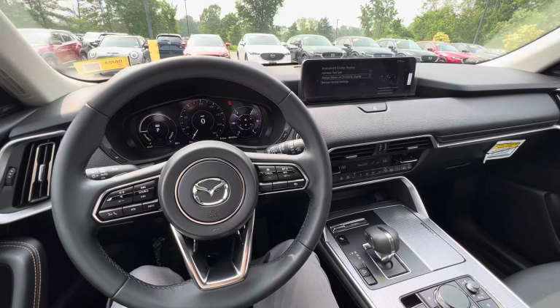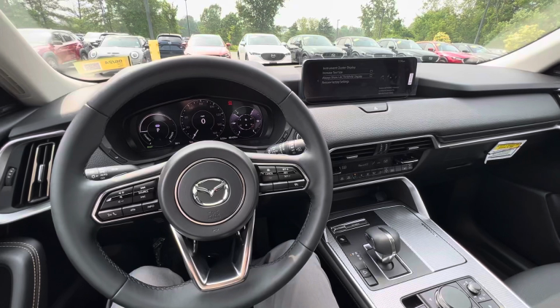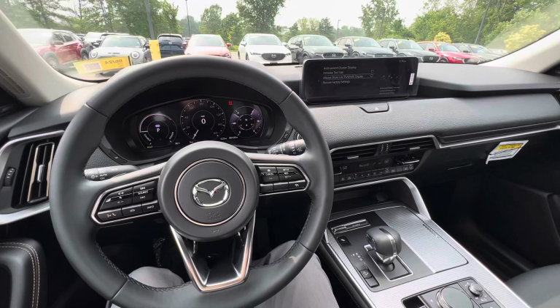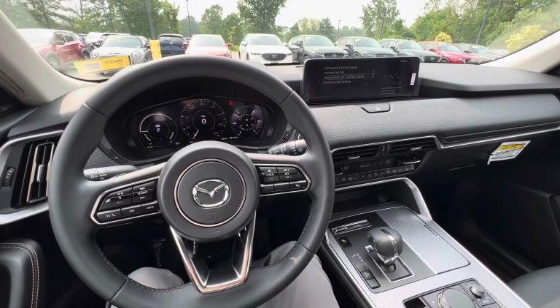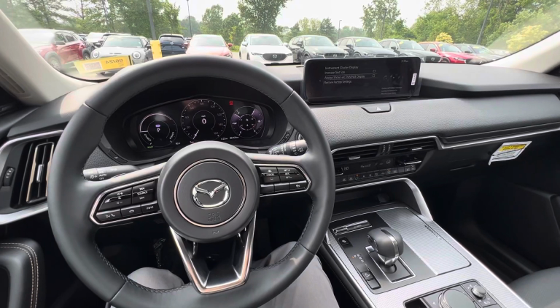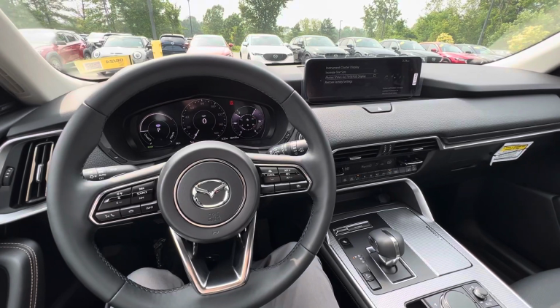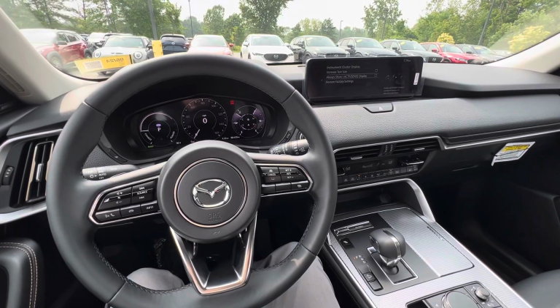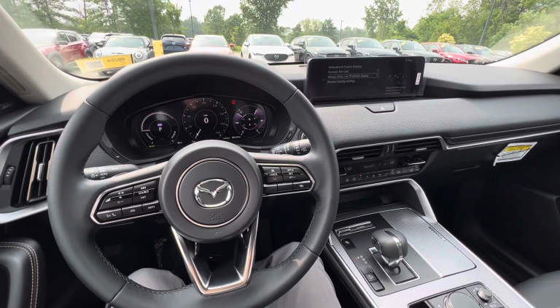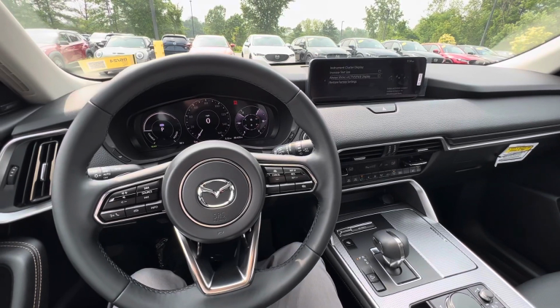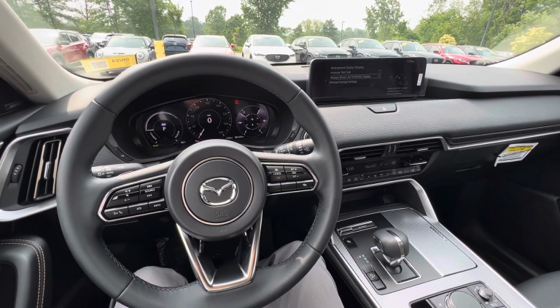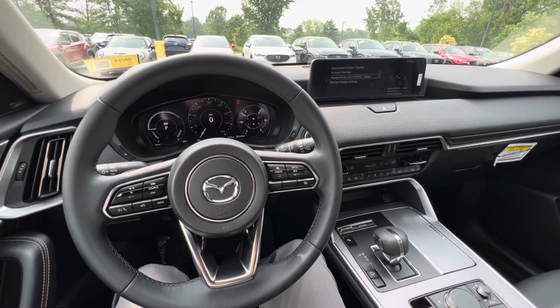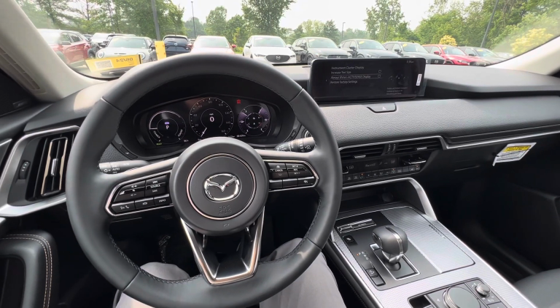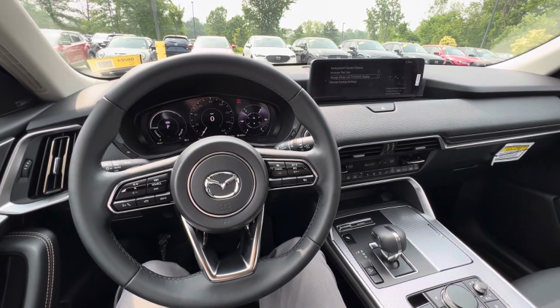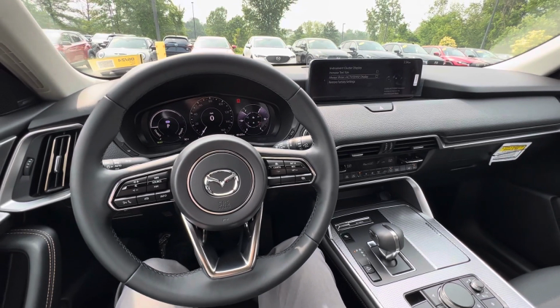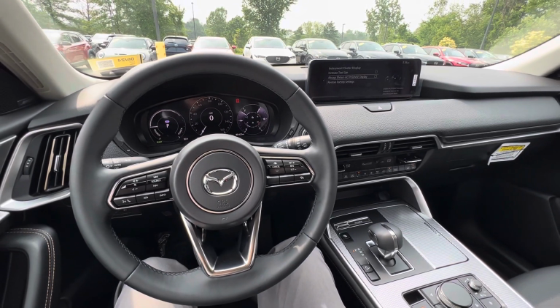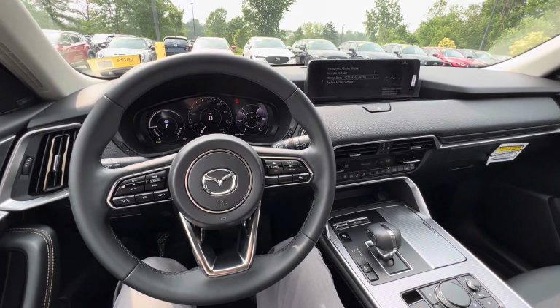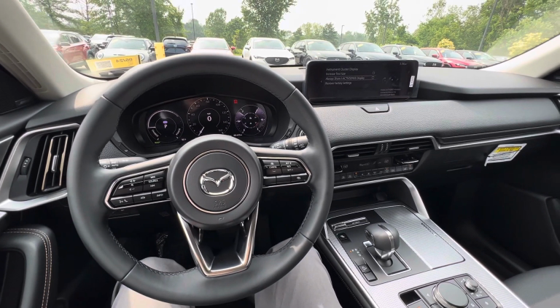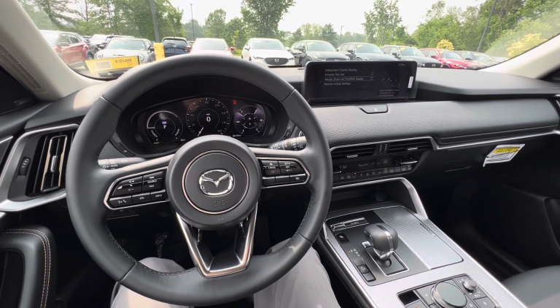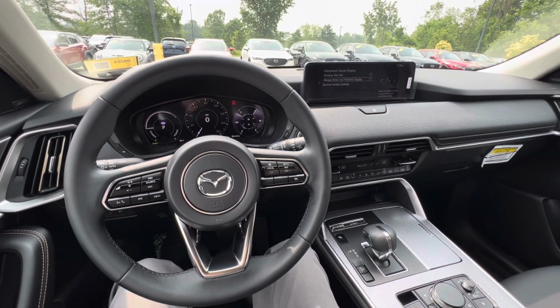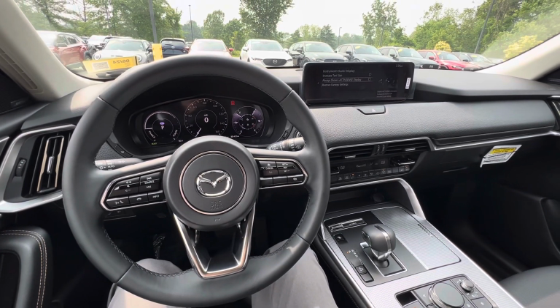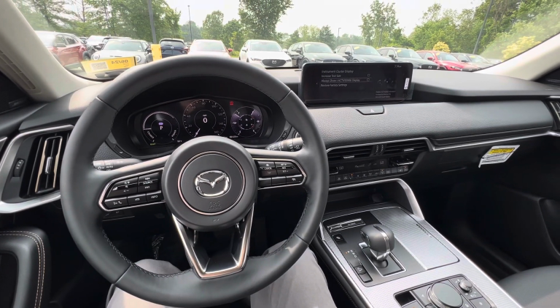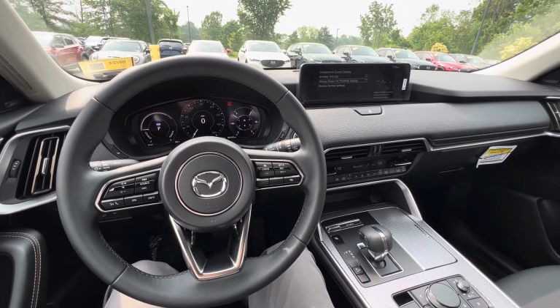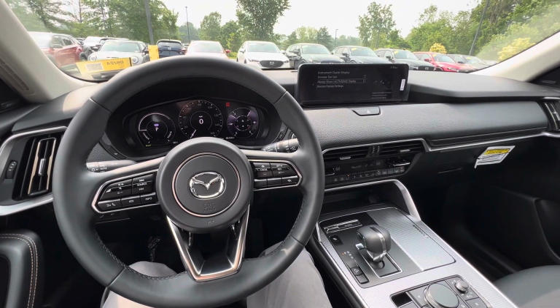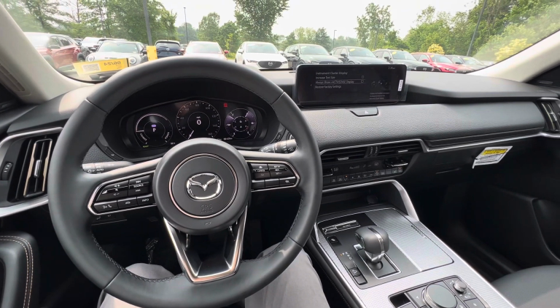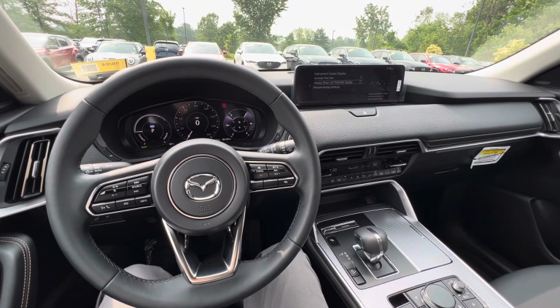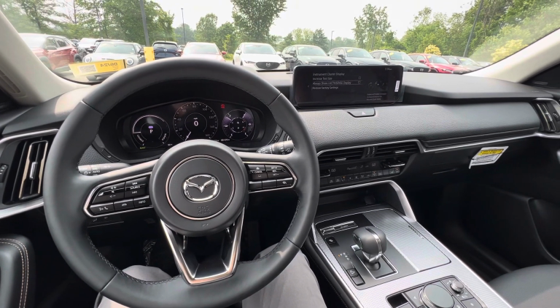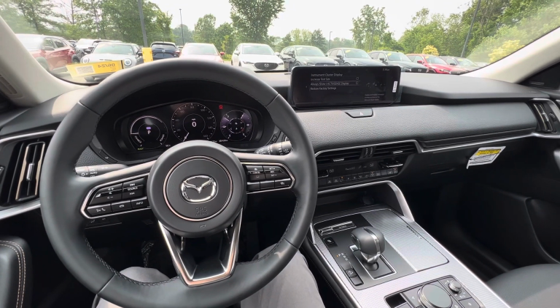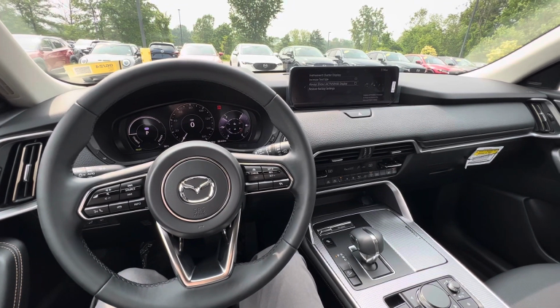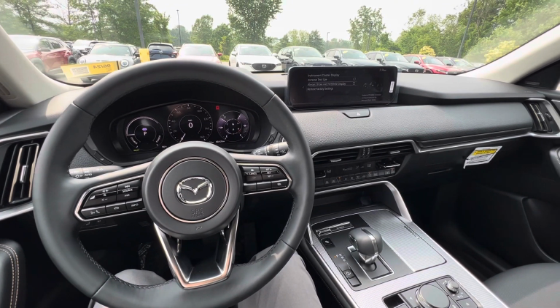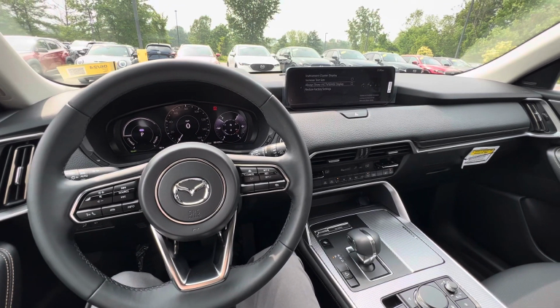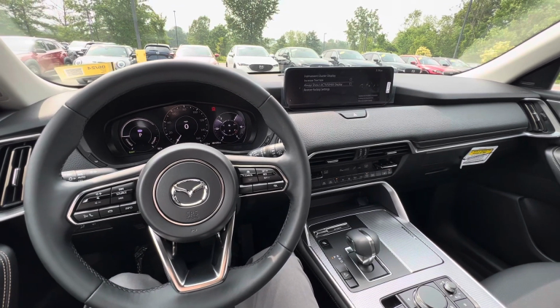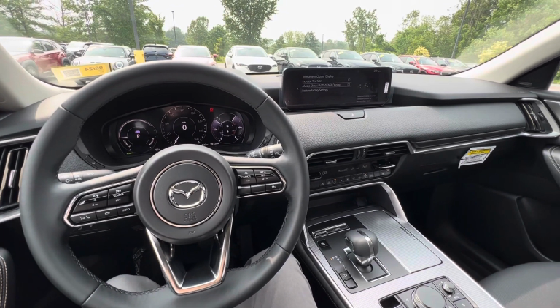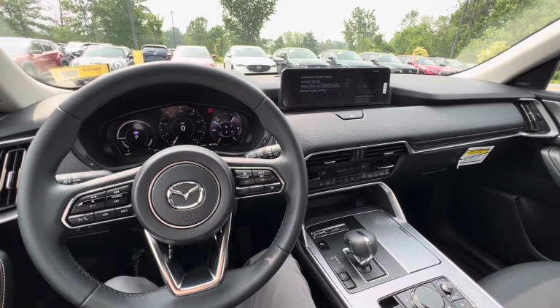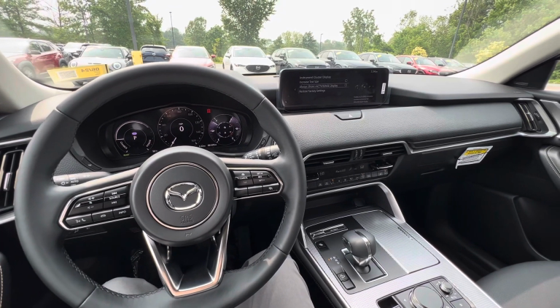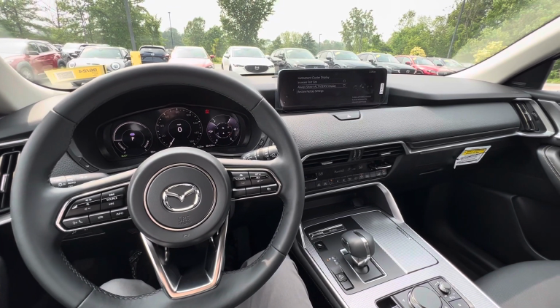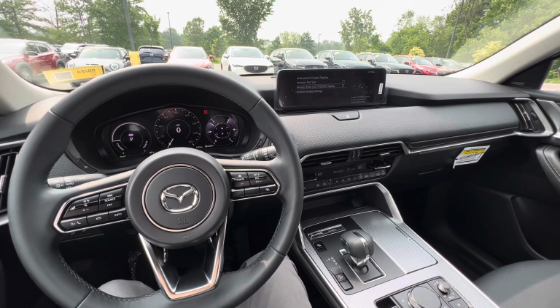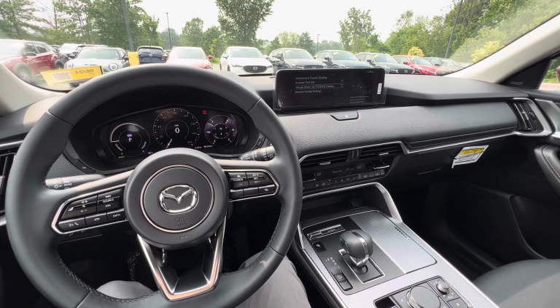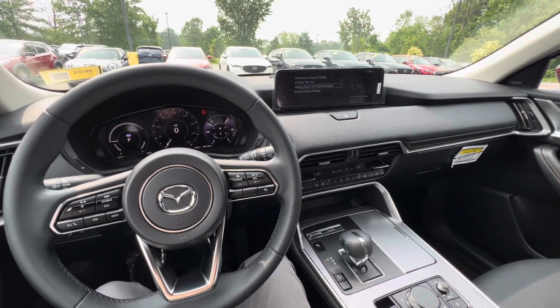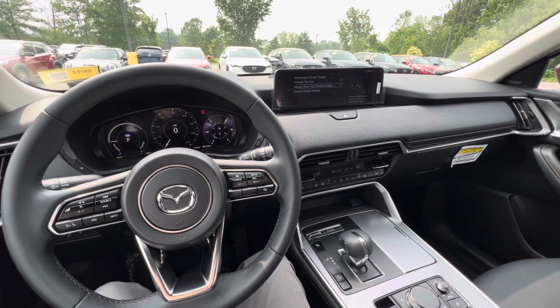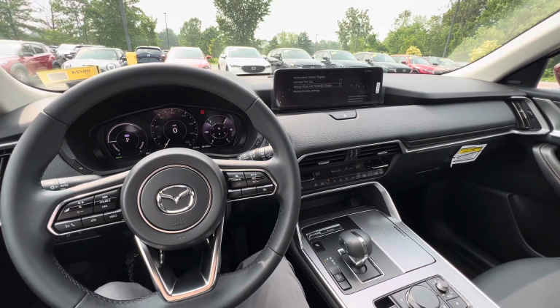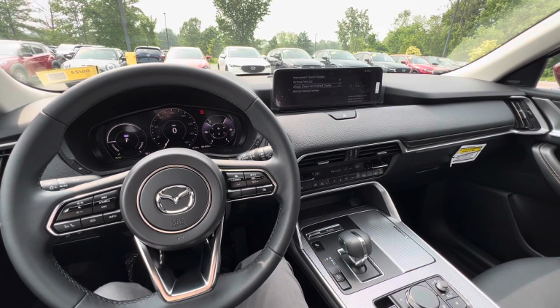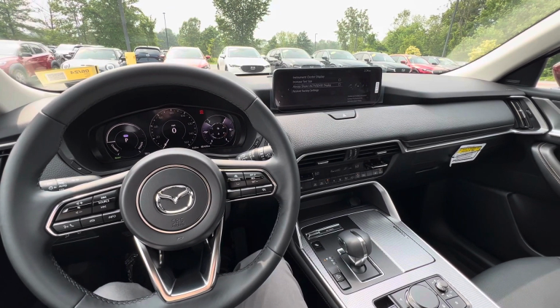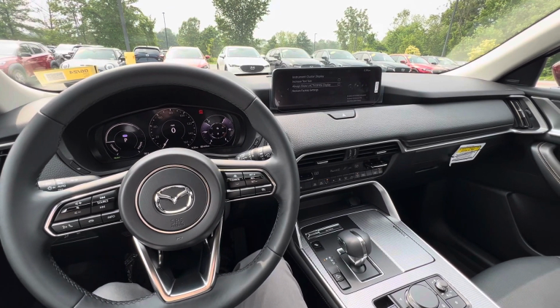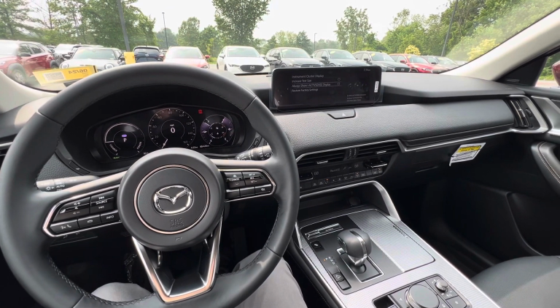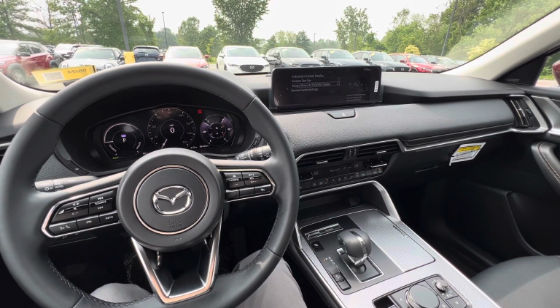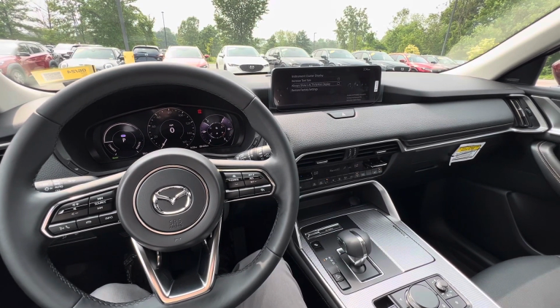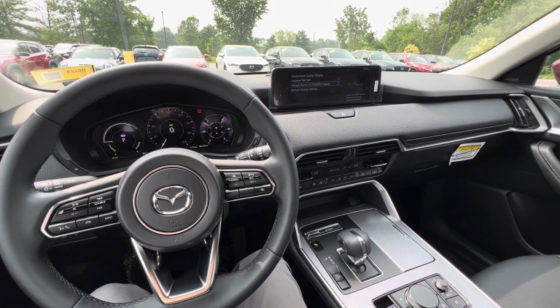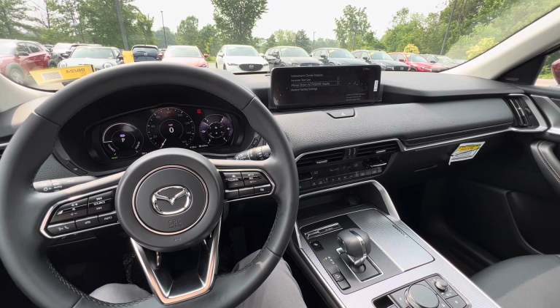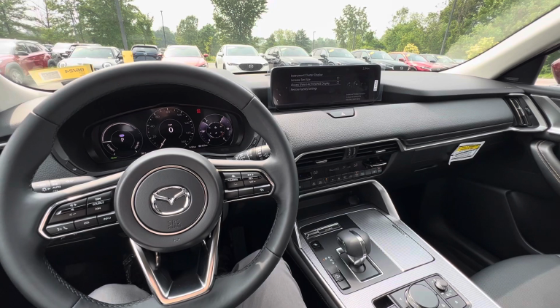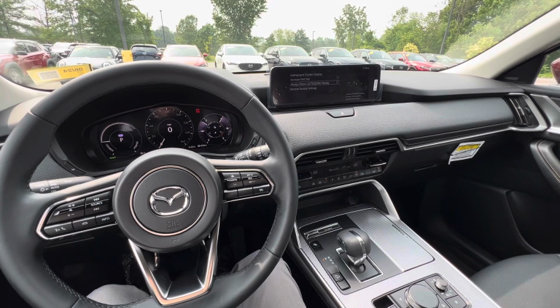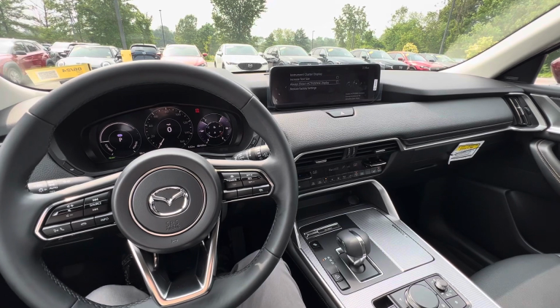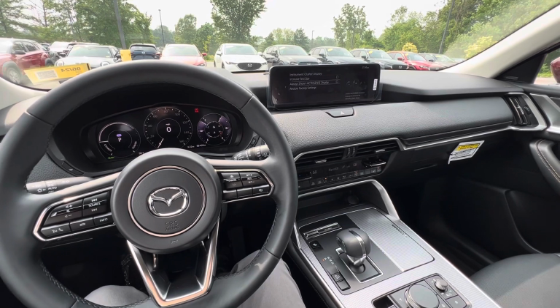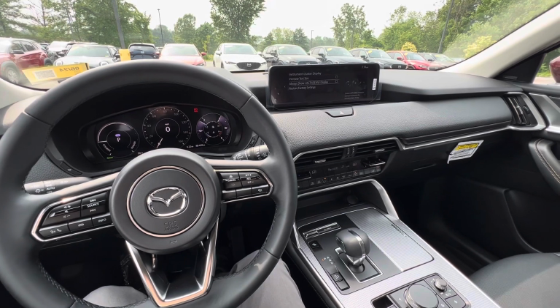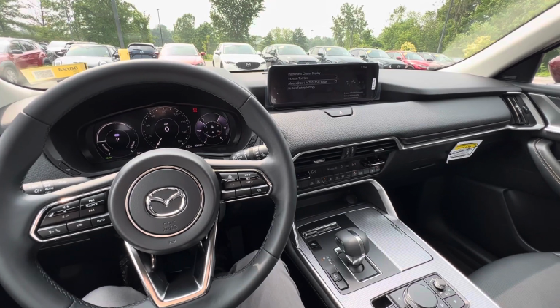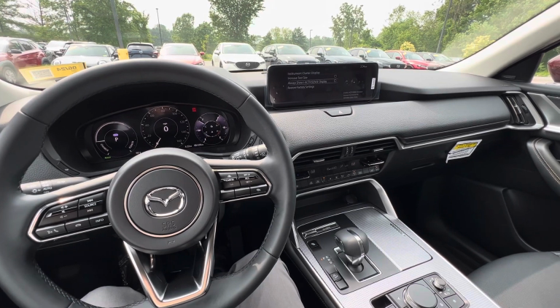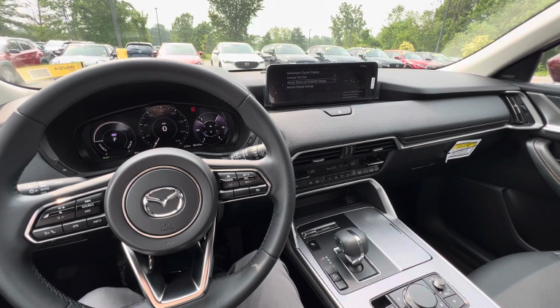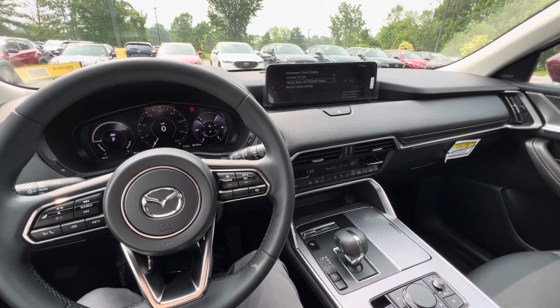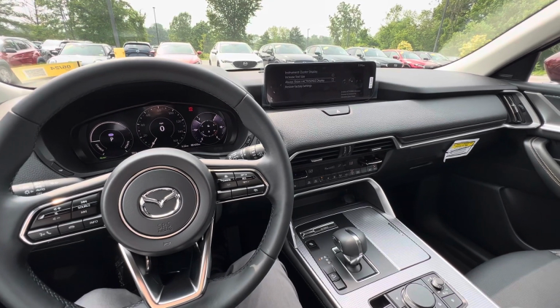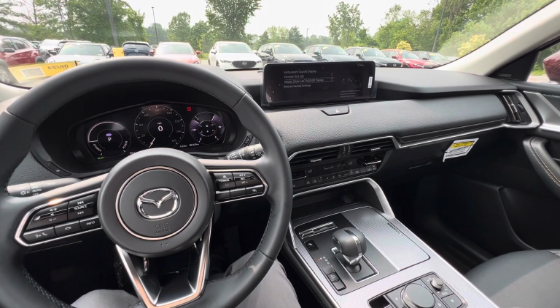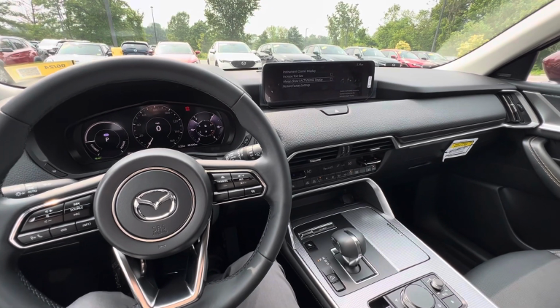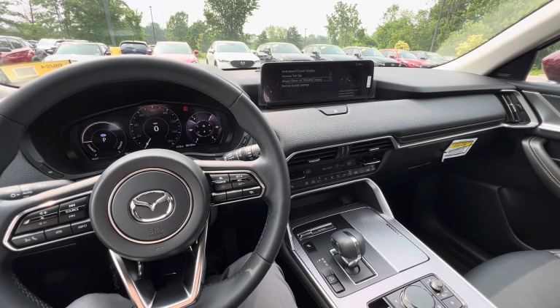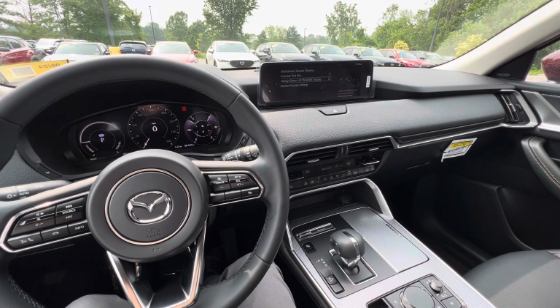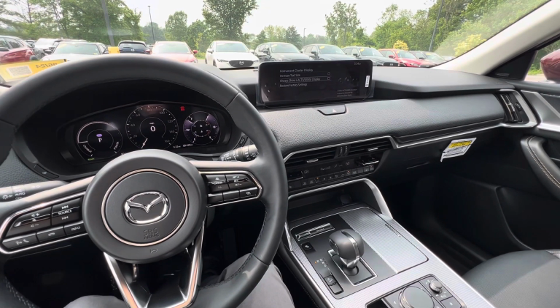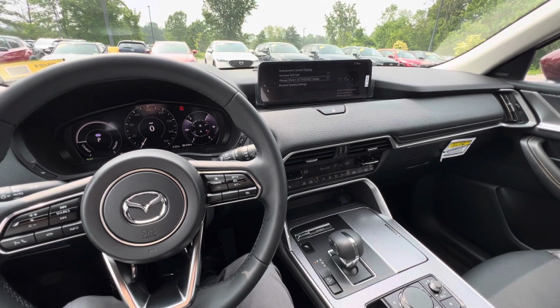Hey everyone, we are in the all-new 2024 Mazda CX-90 plug-in hybrid and I just want to give you a brief overview of the four different driving modes.